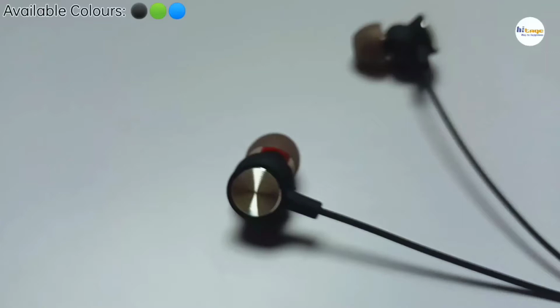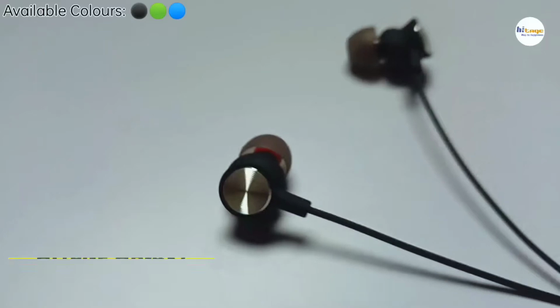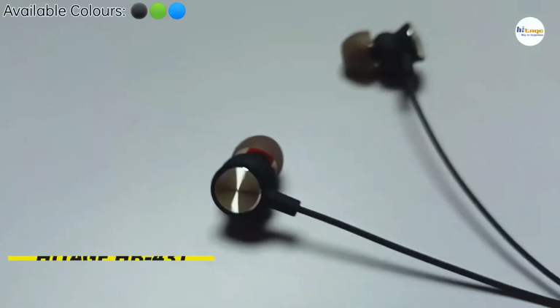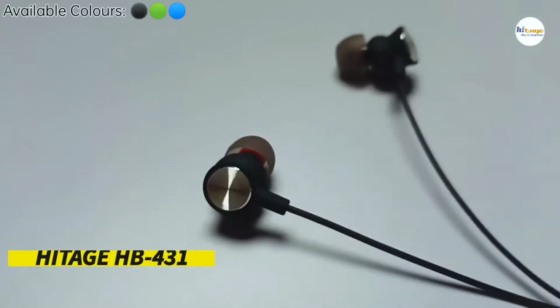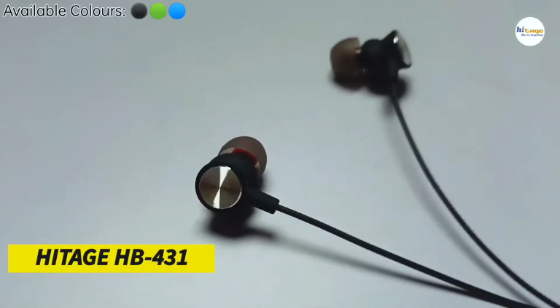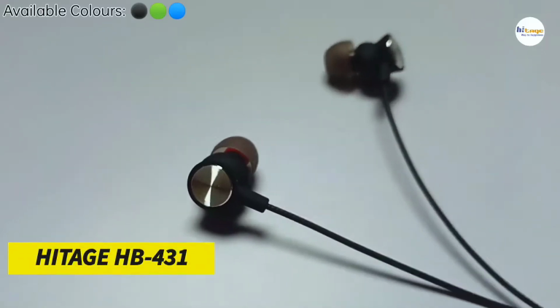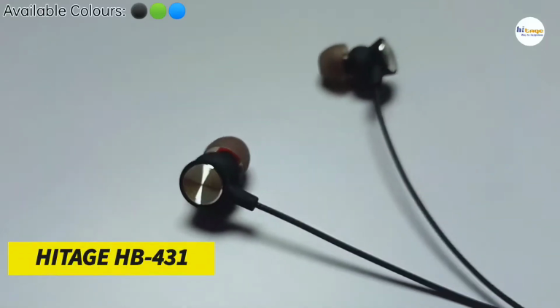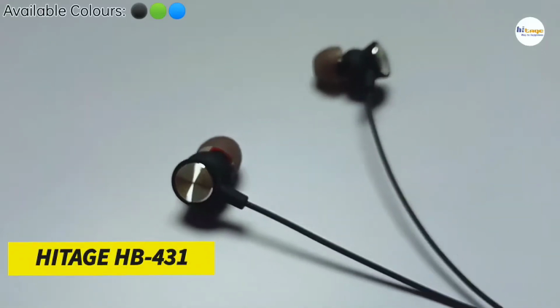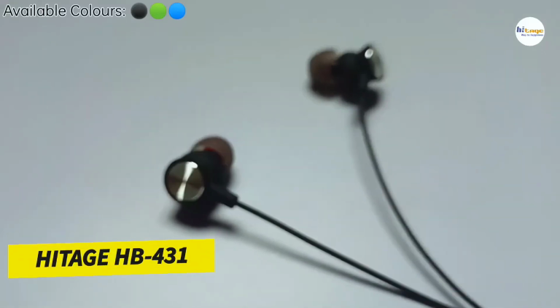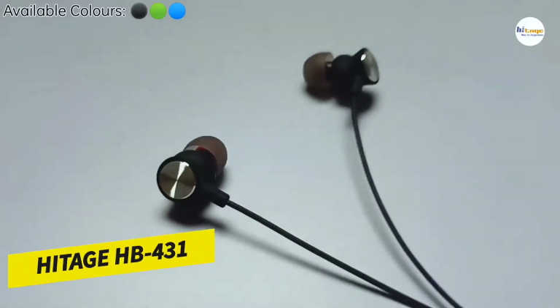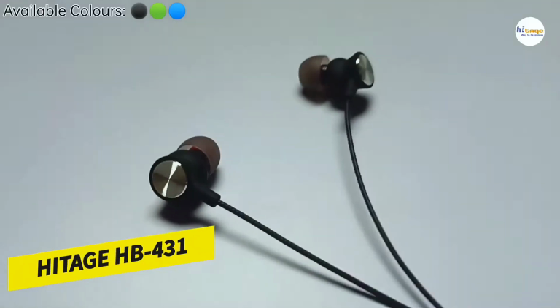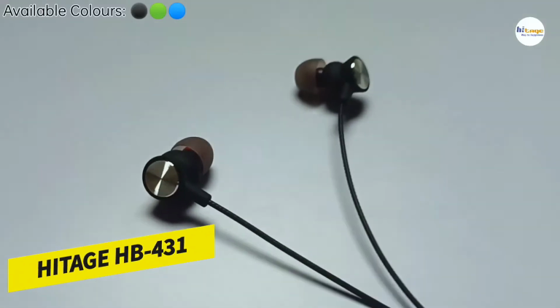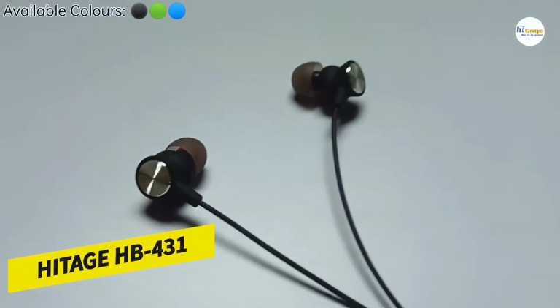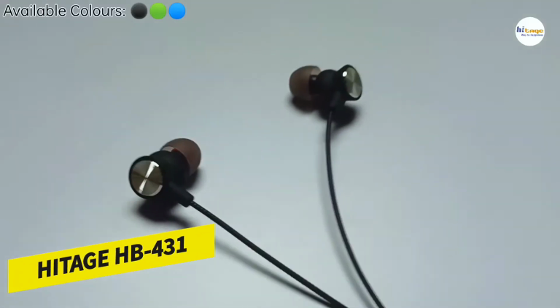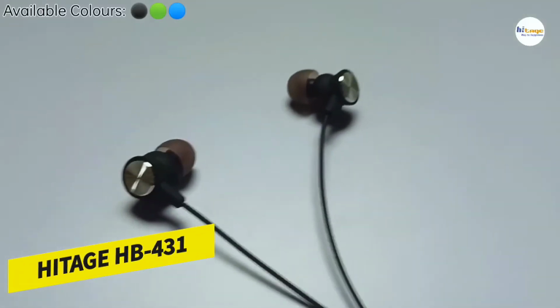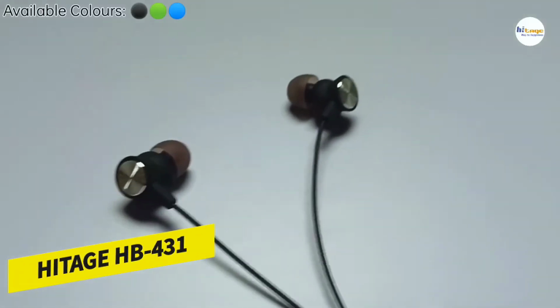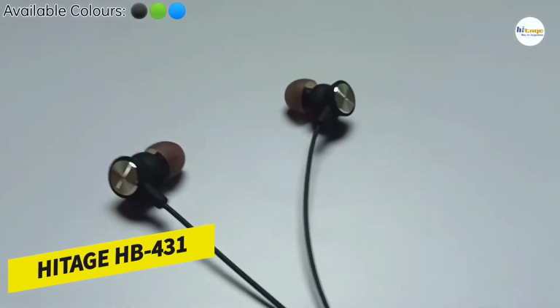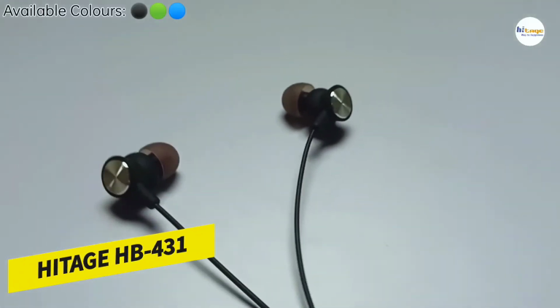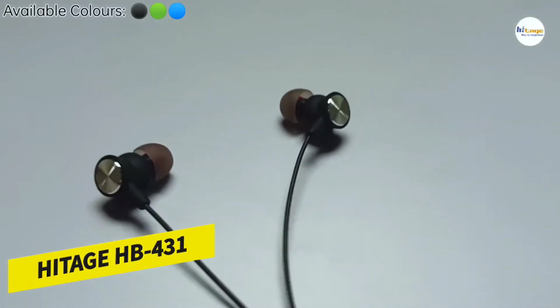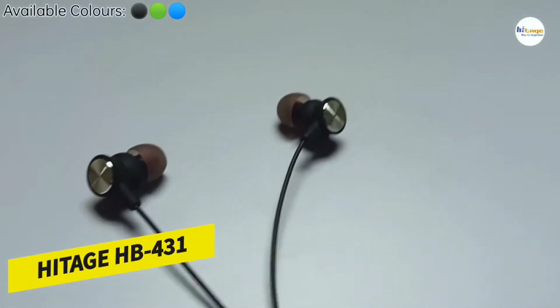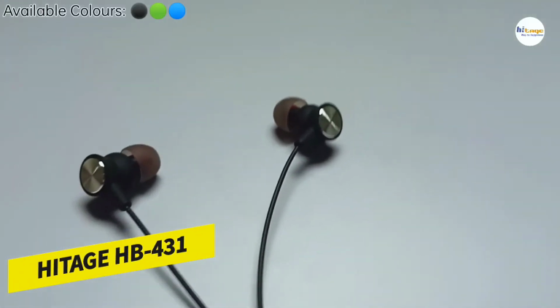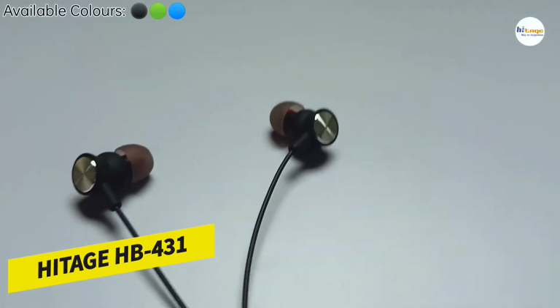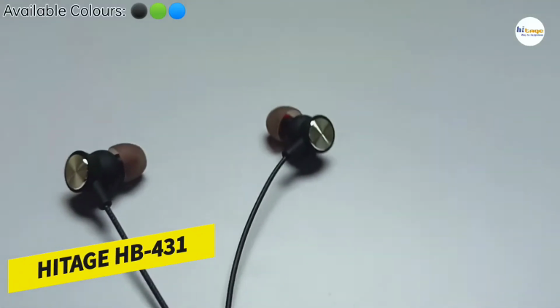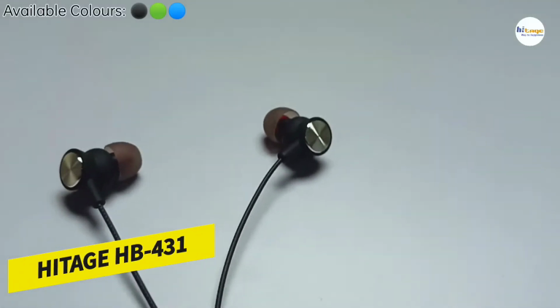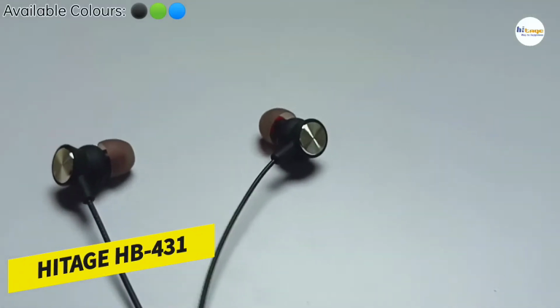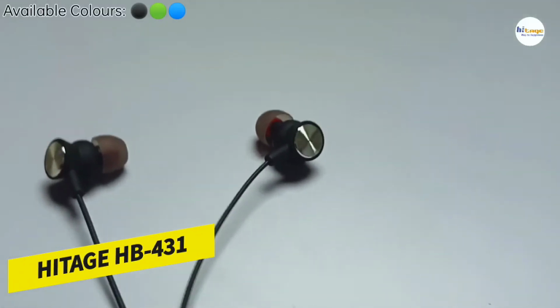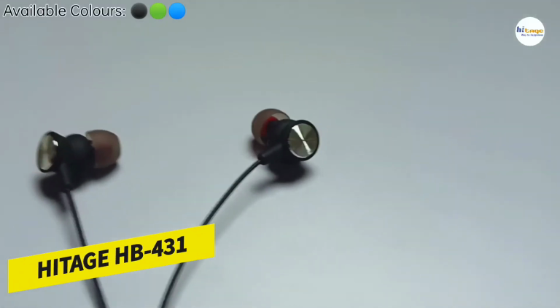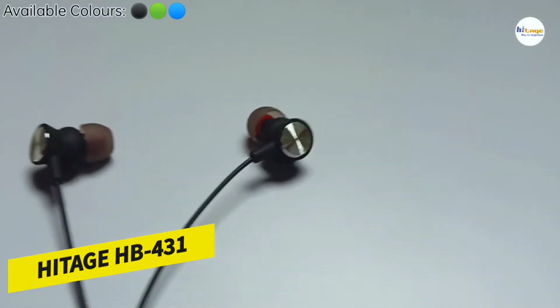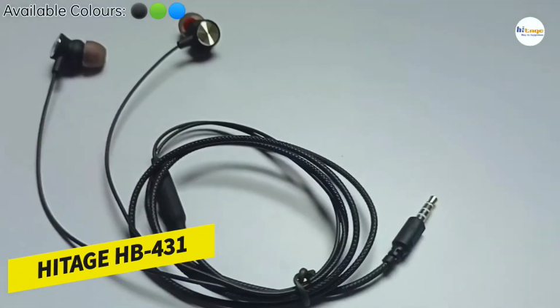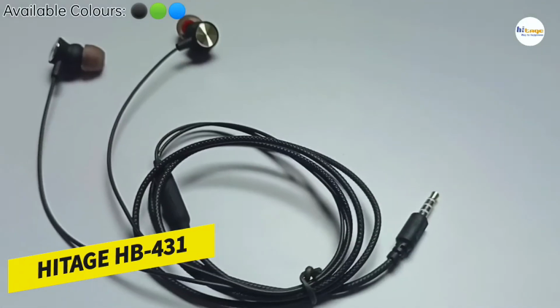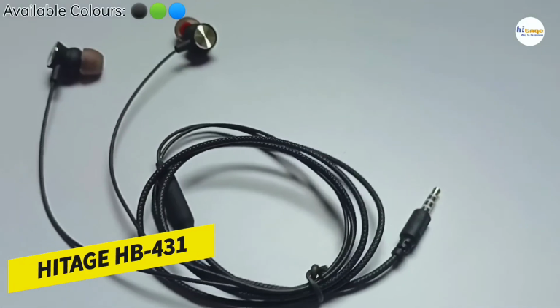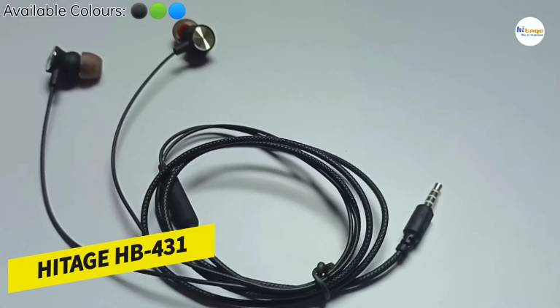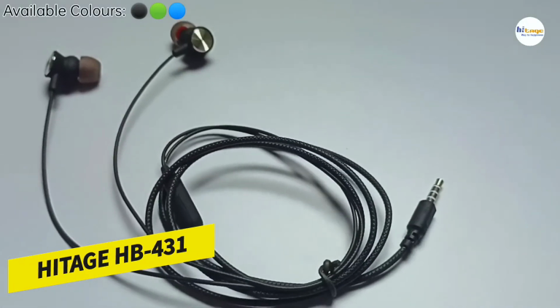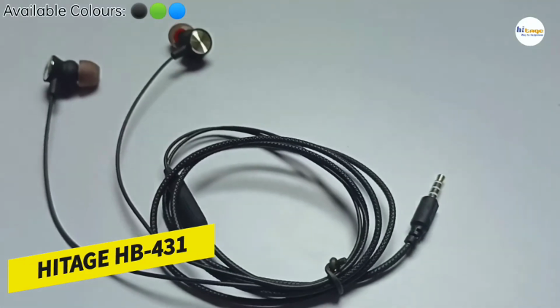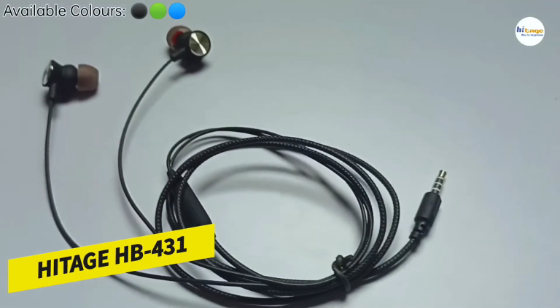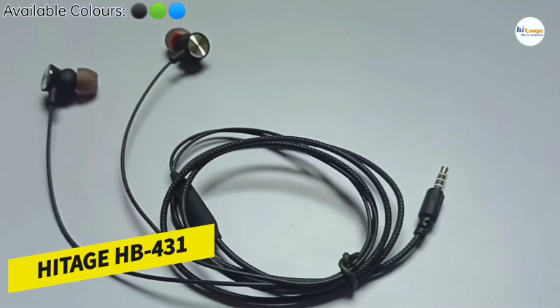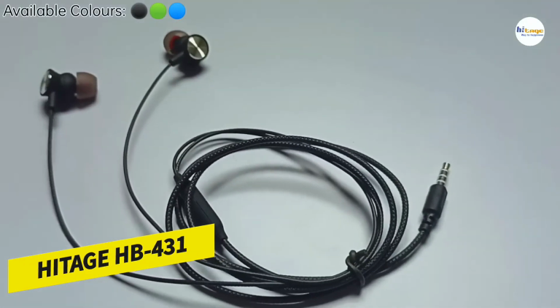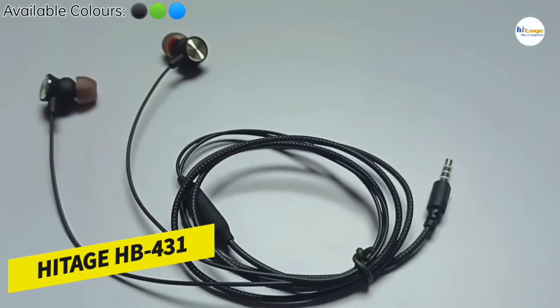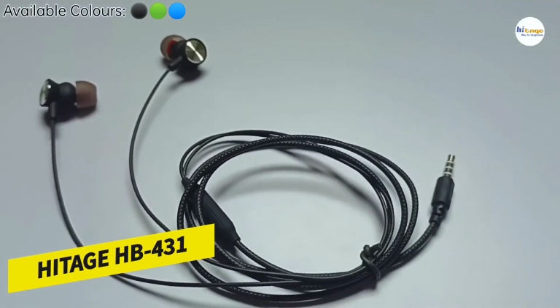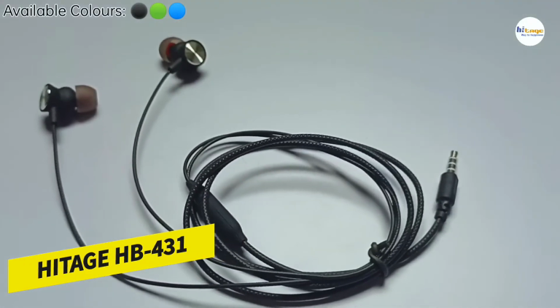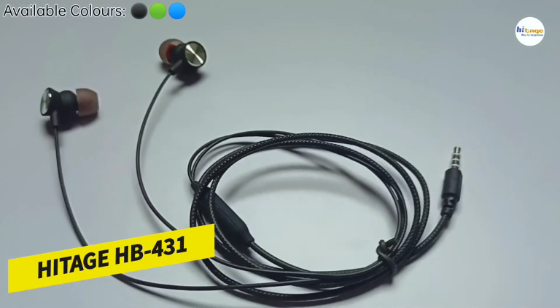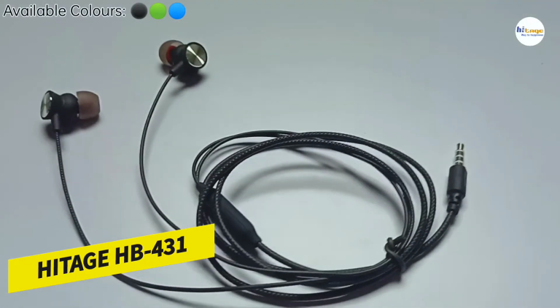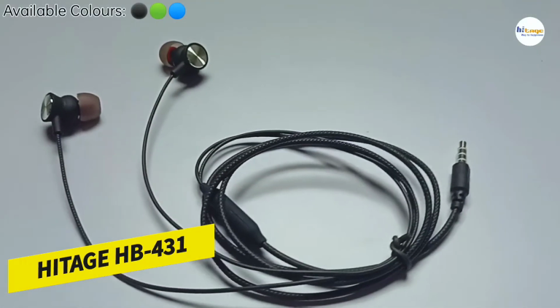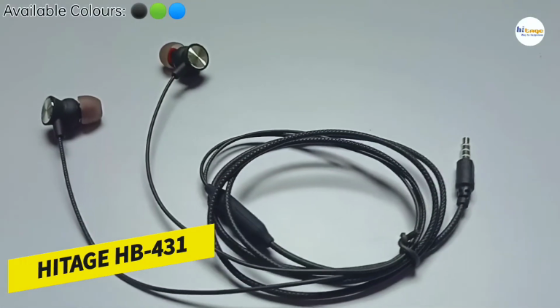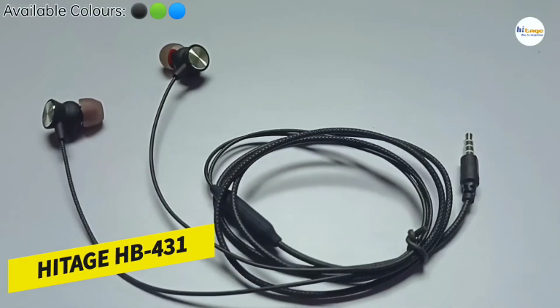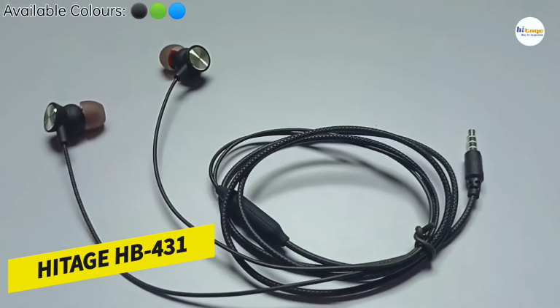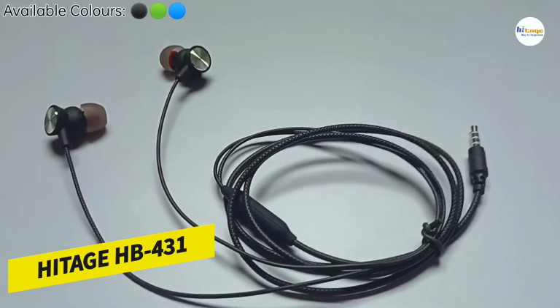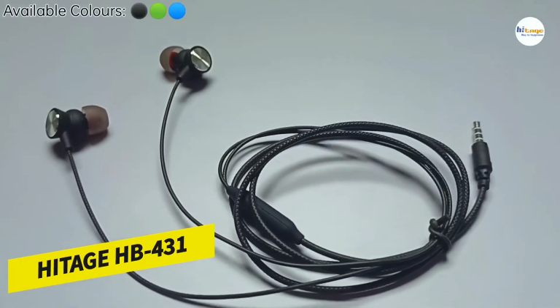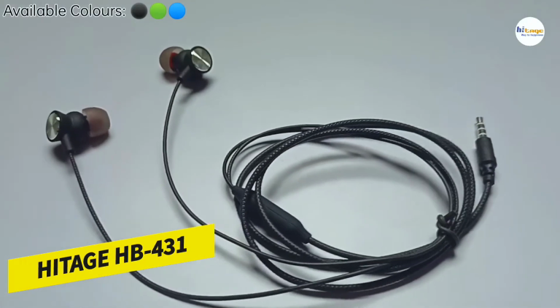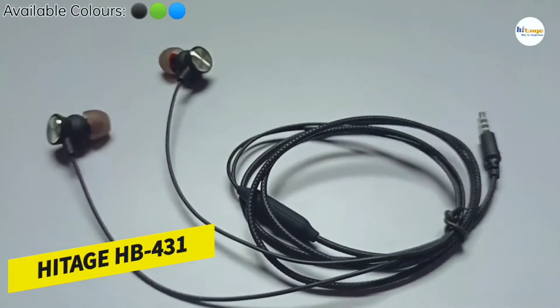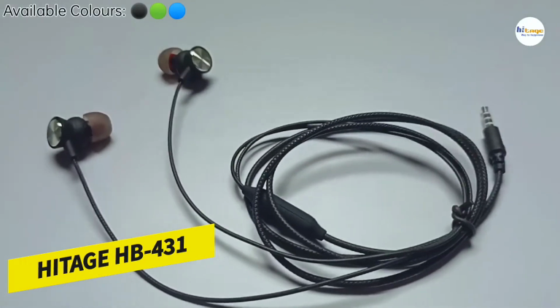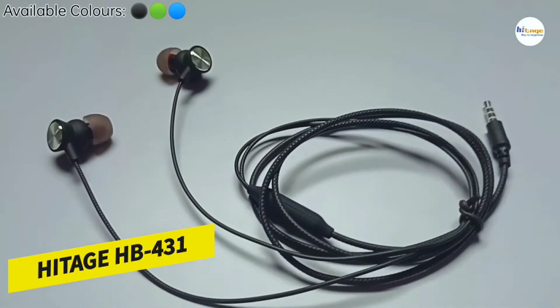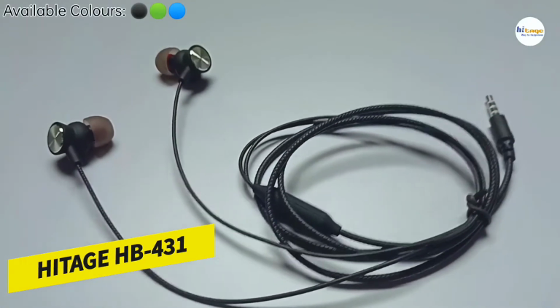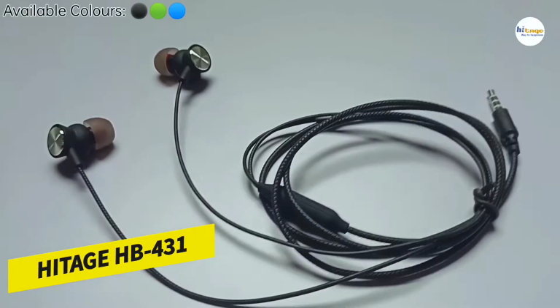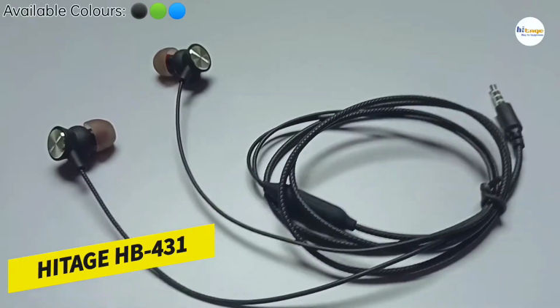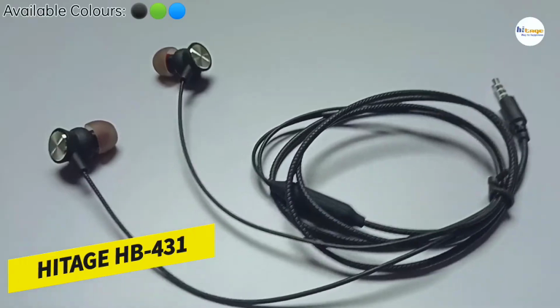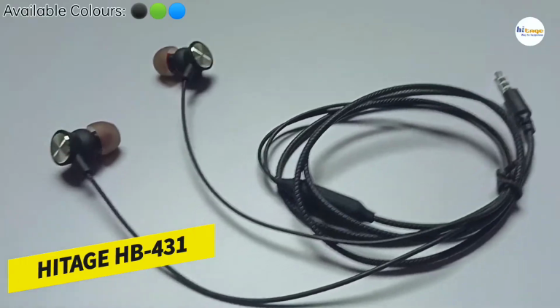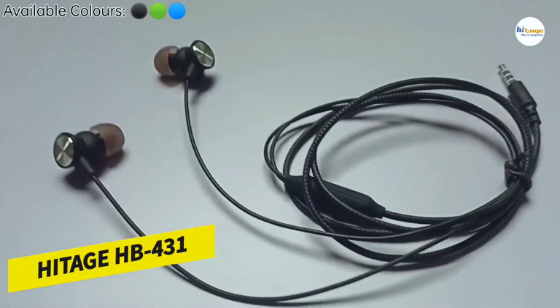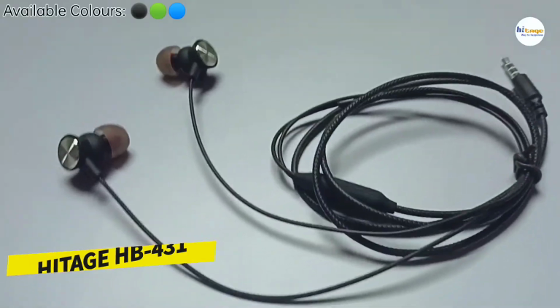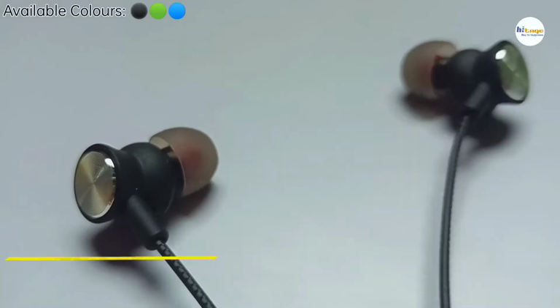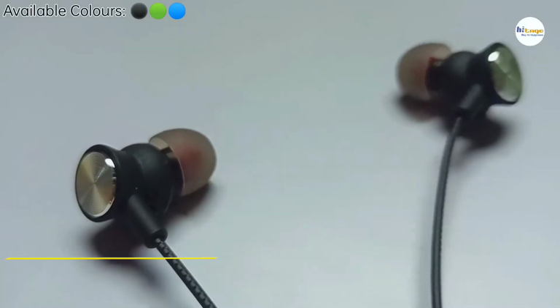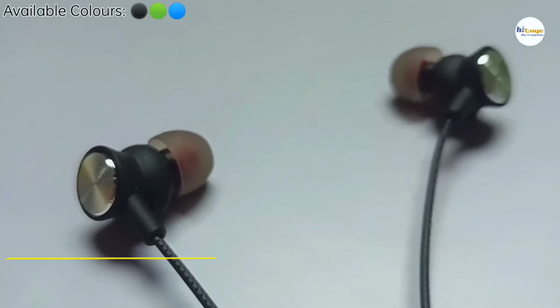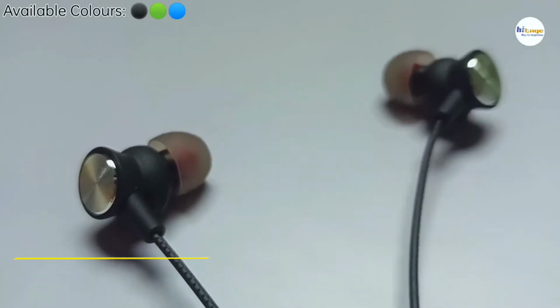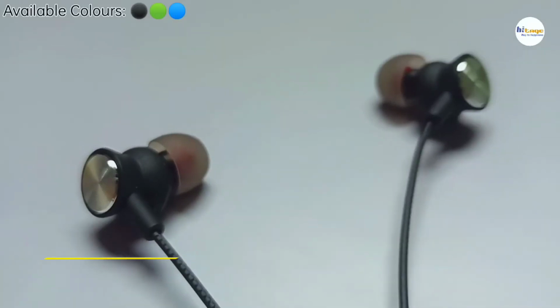Hey everyone, in this video I will unbox and review this wired earphone from HiTage. So with that being said, let's start the video.